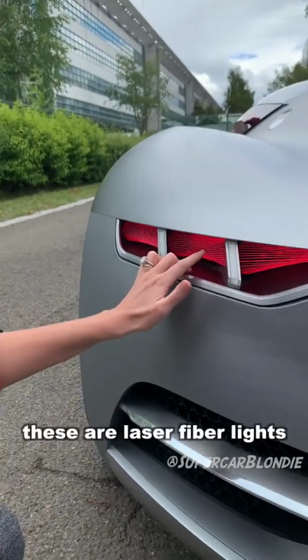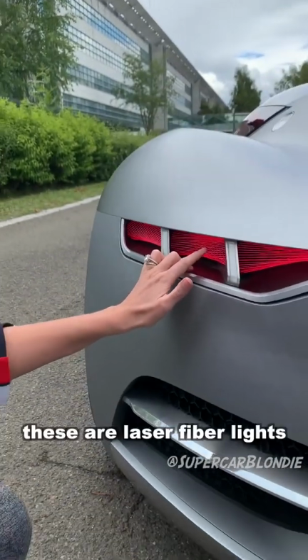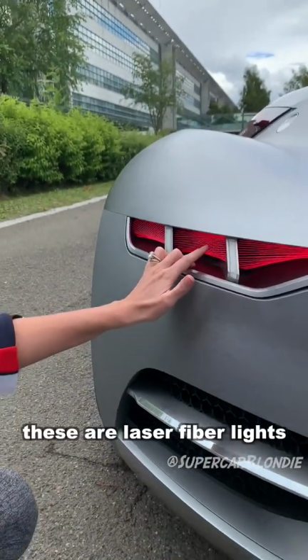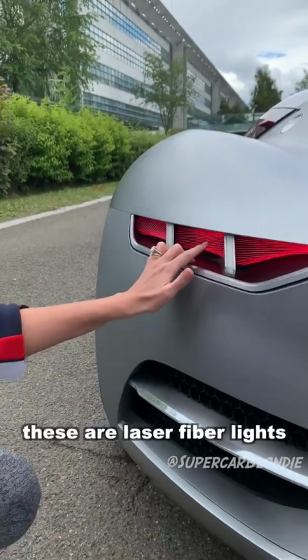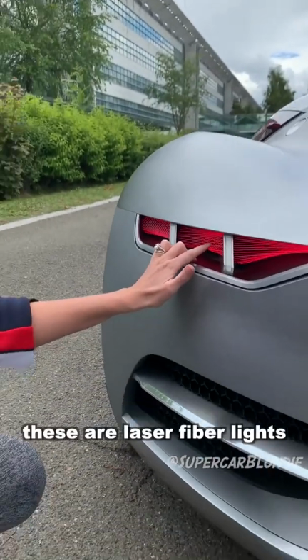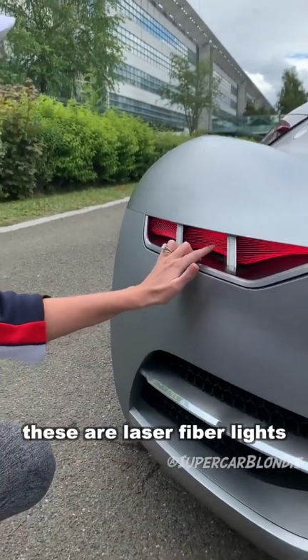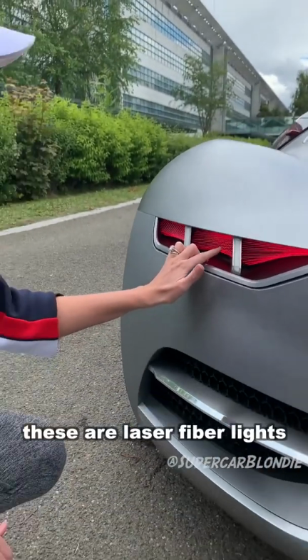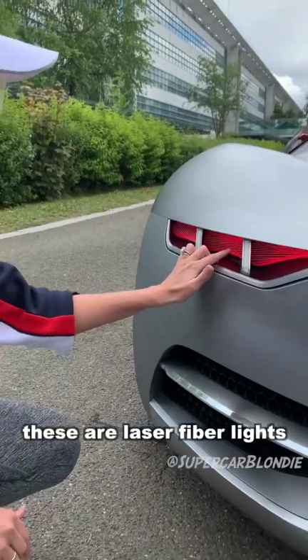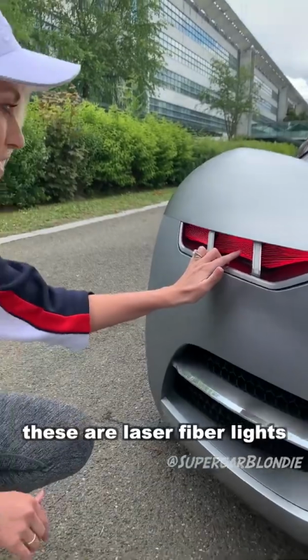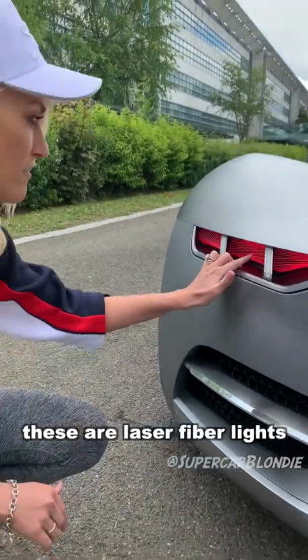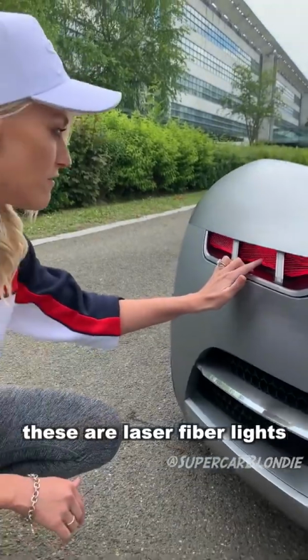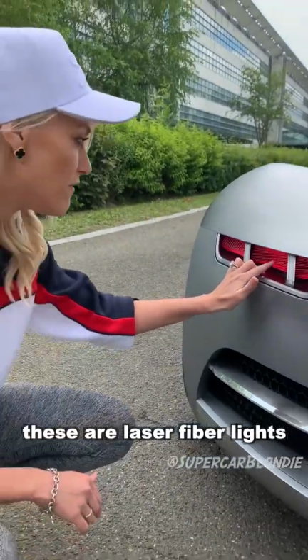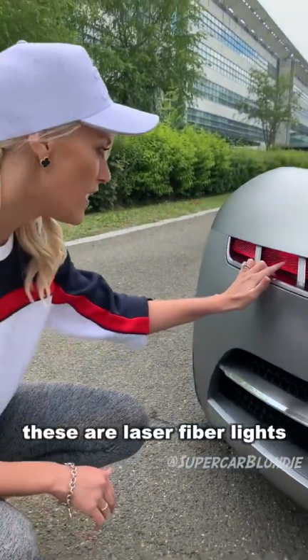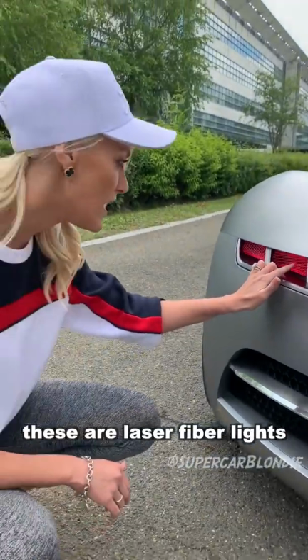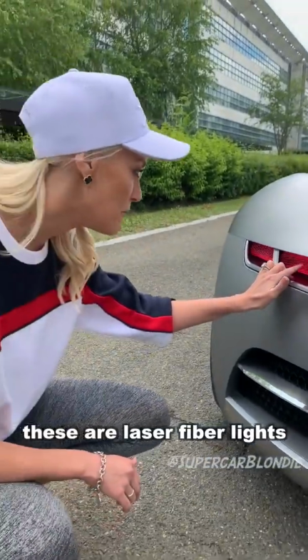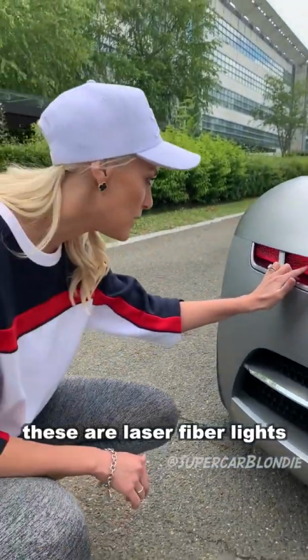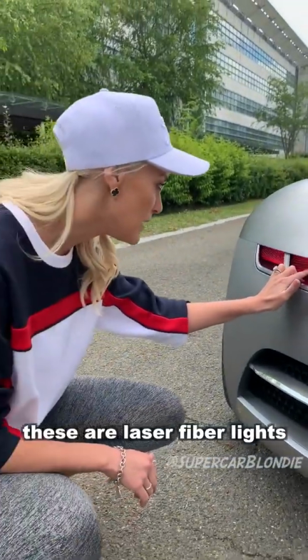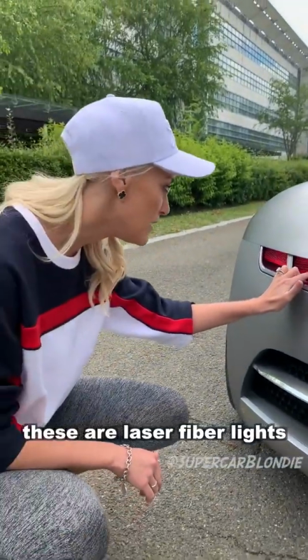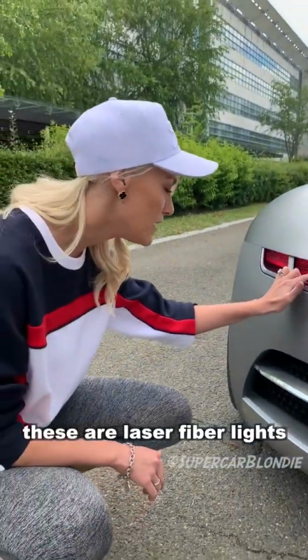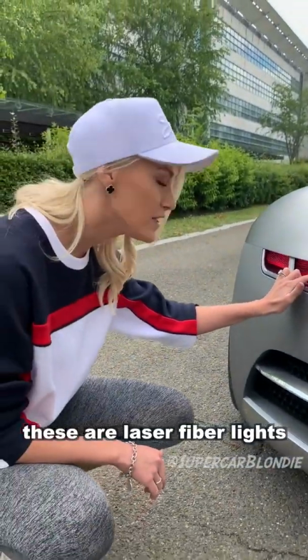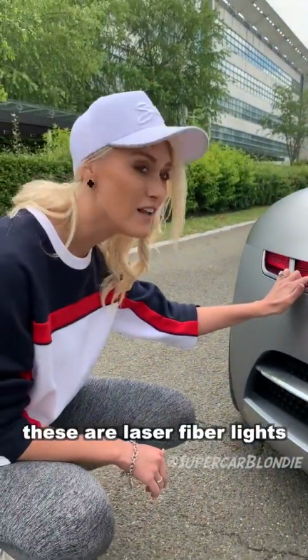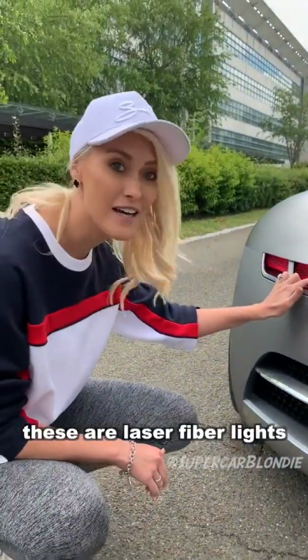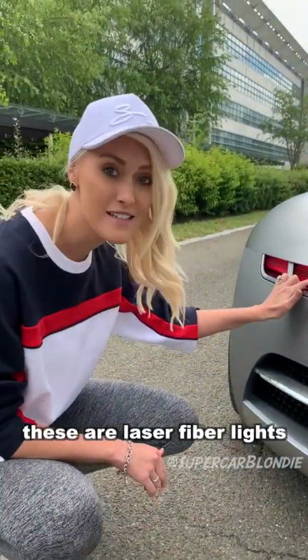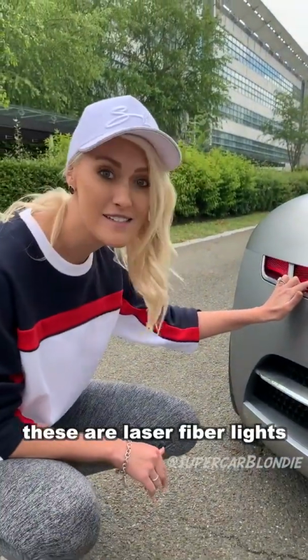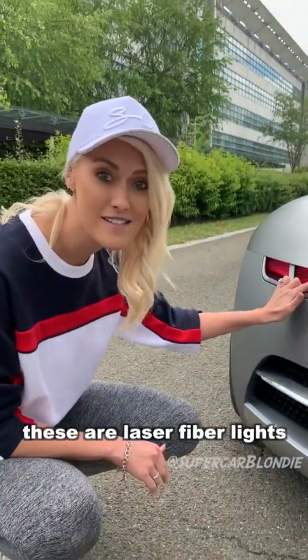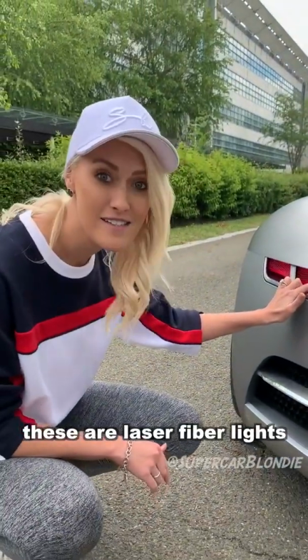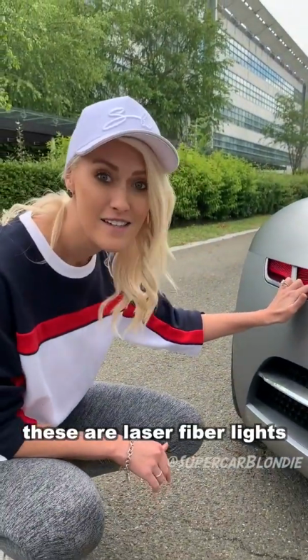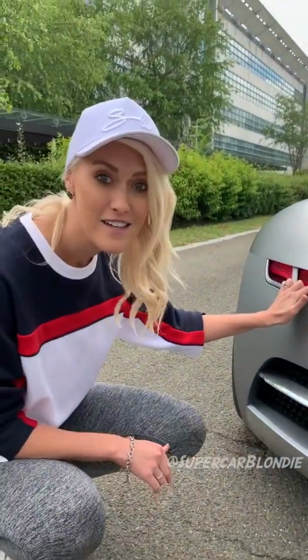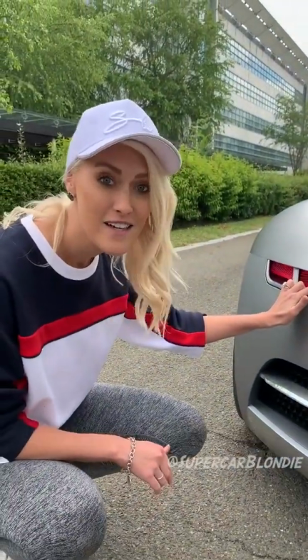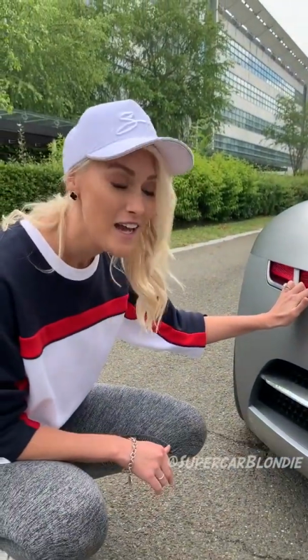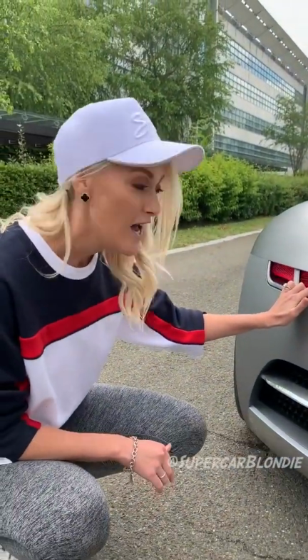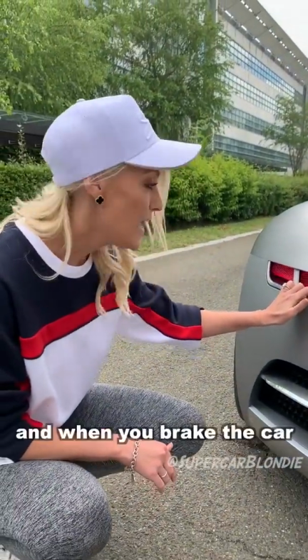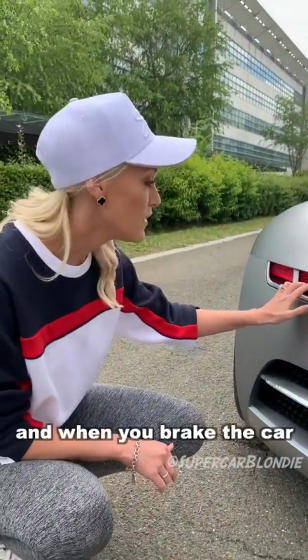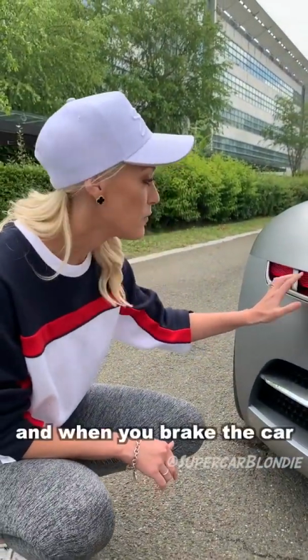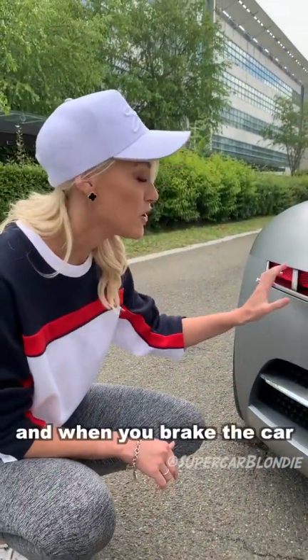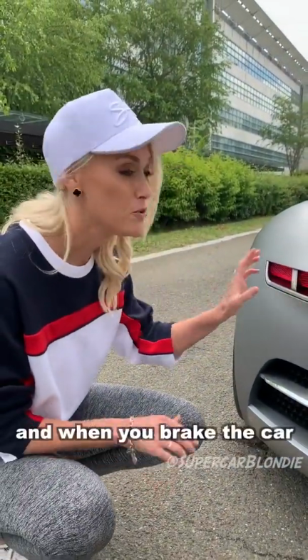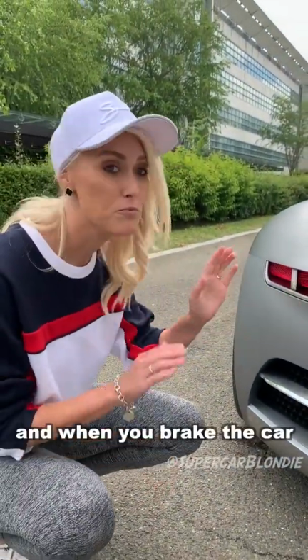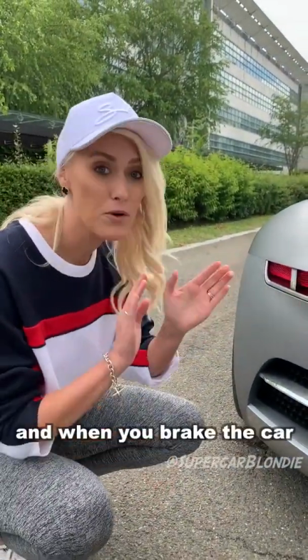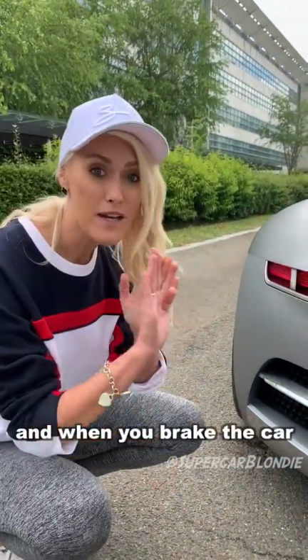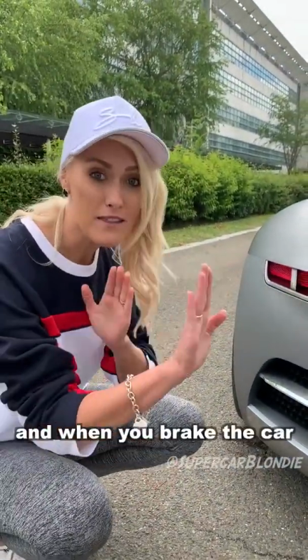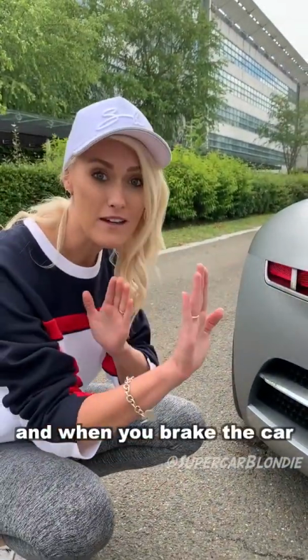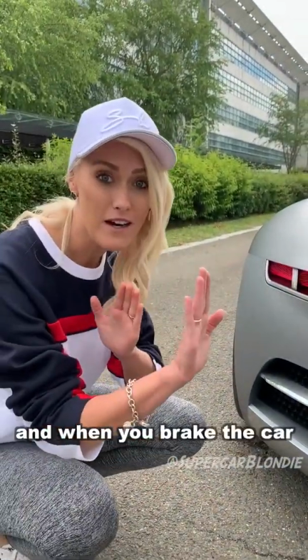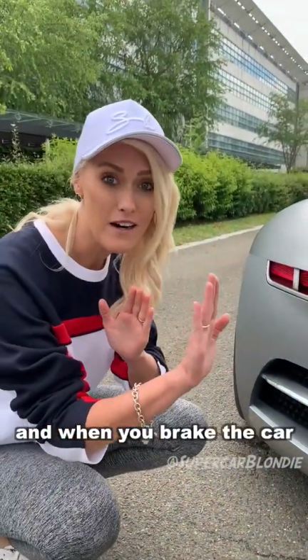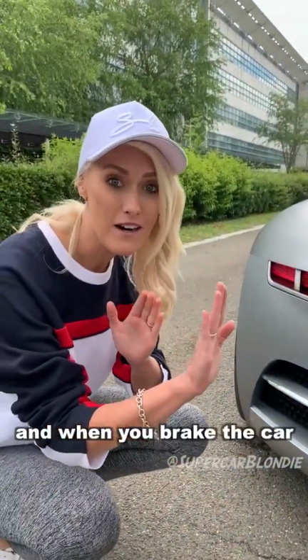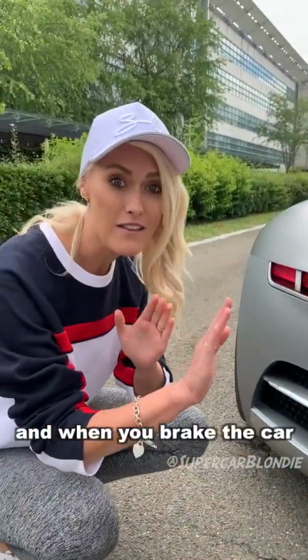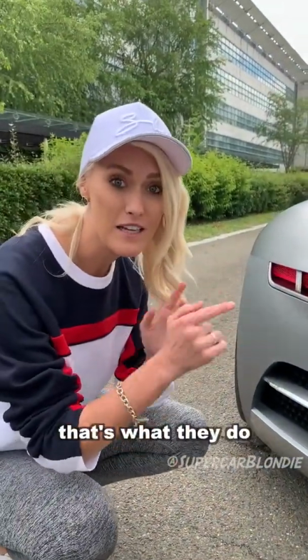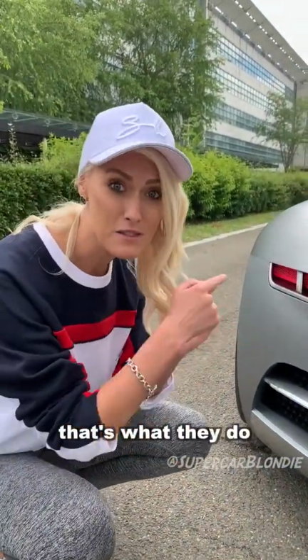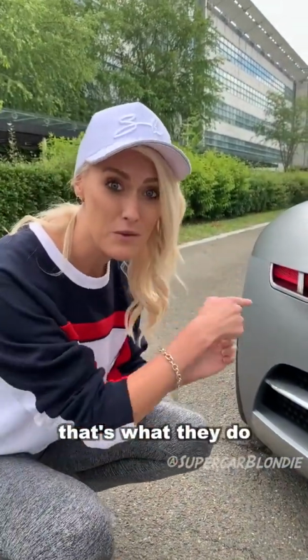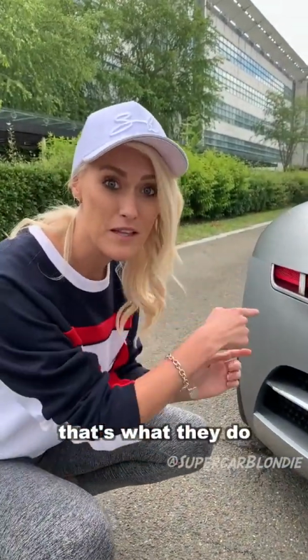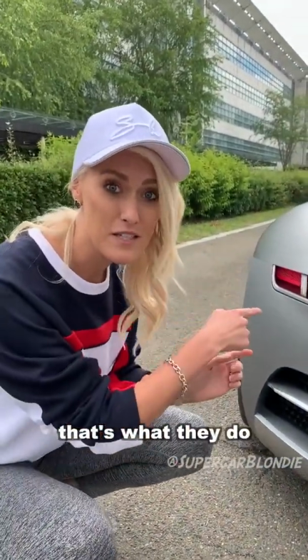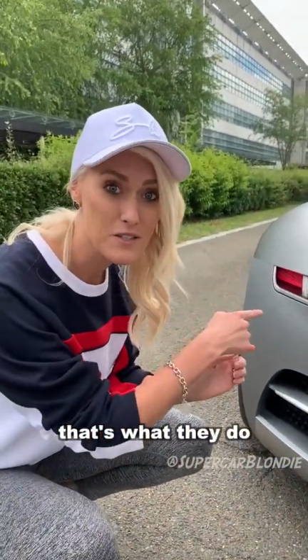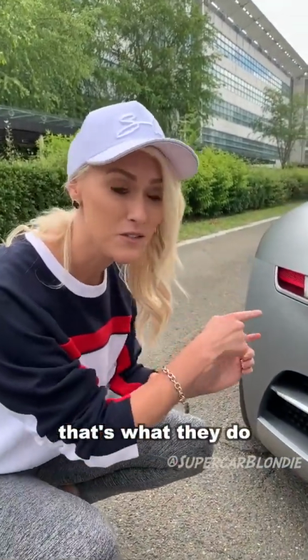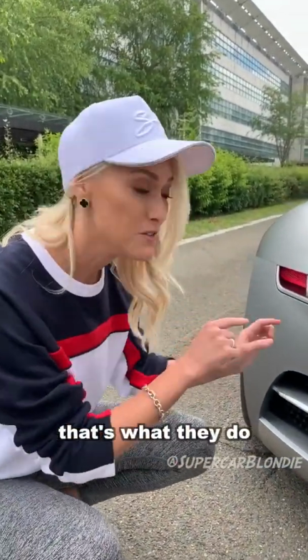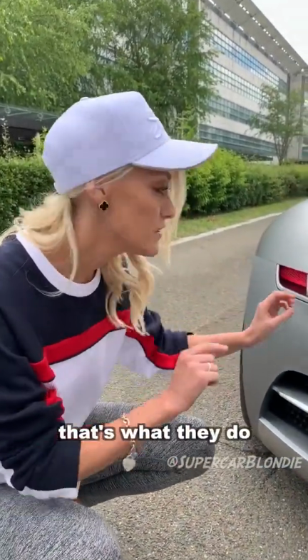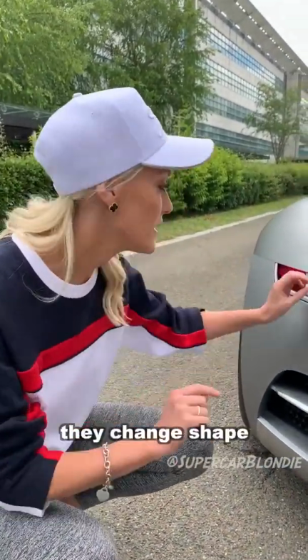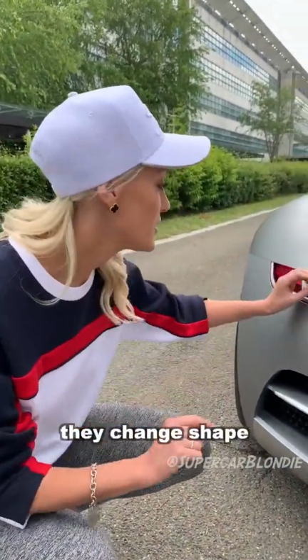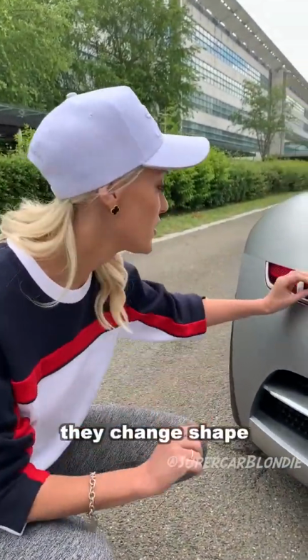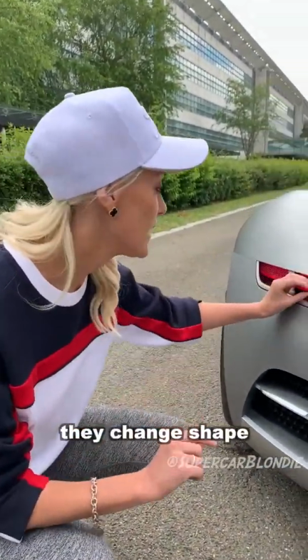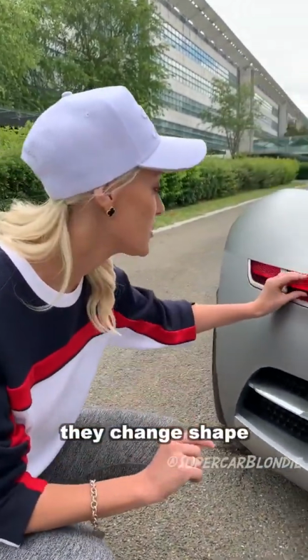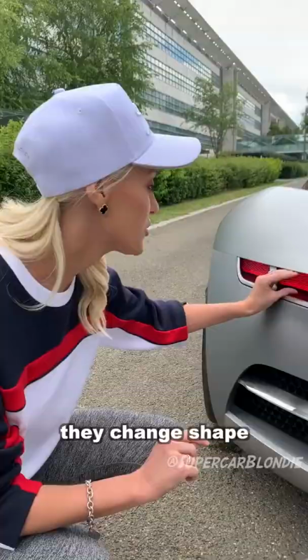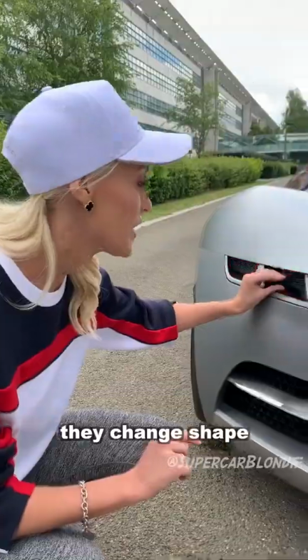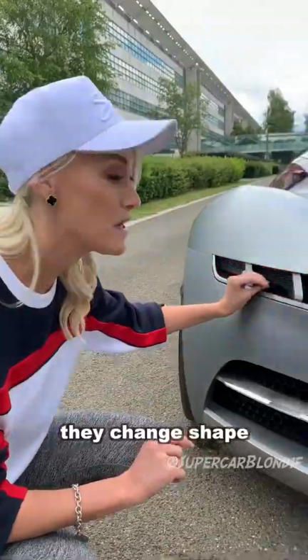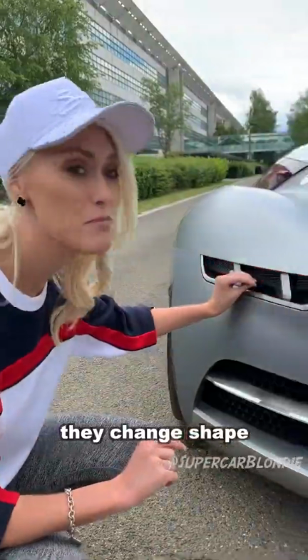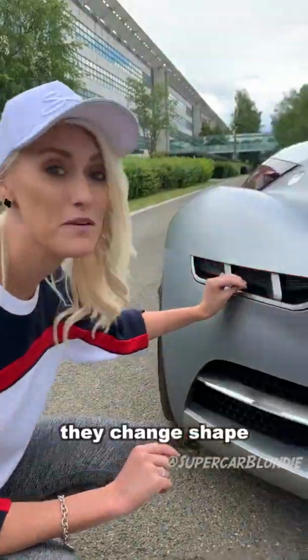These are laser fiber lights. And when you brake the car, that's what they do — they change shape.